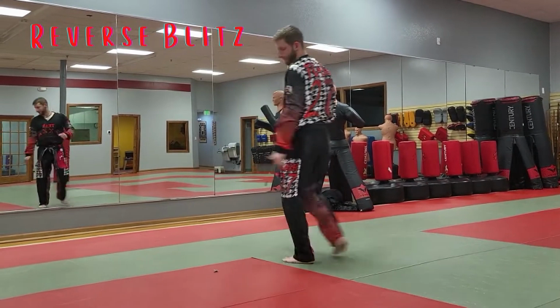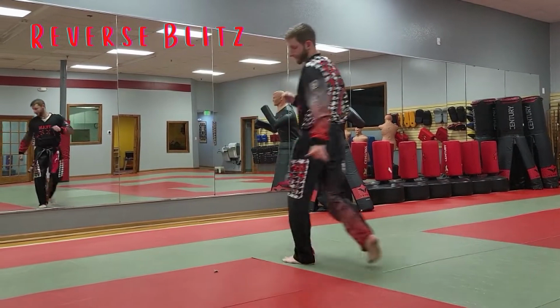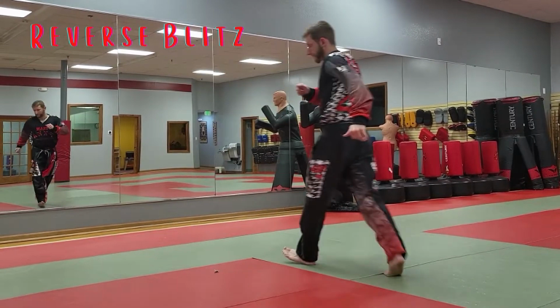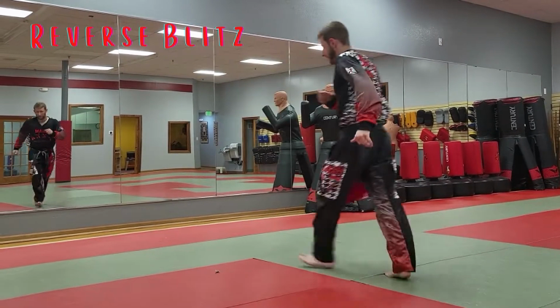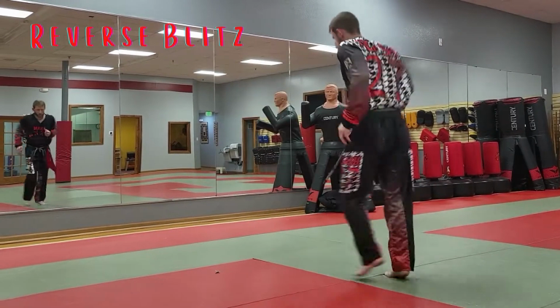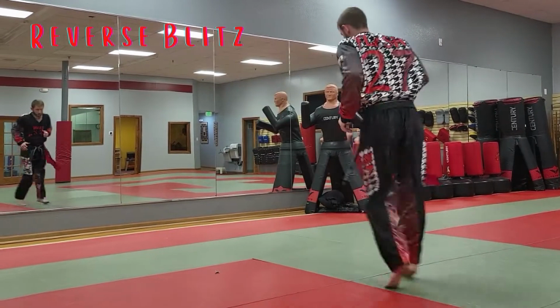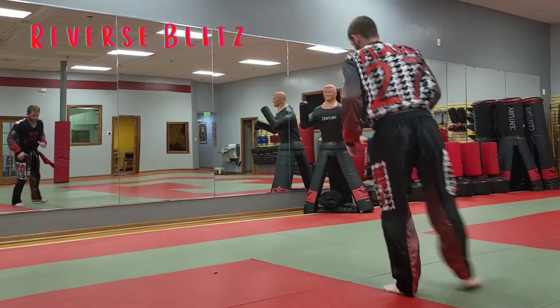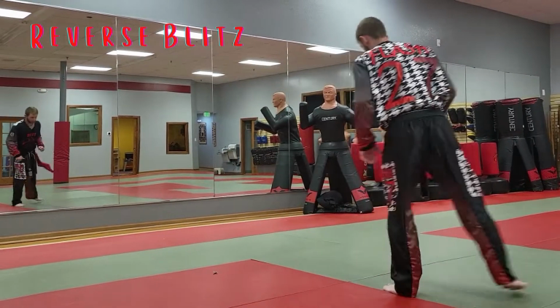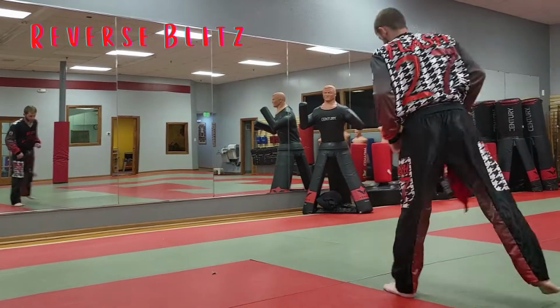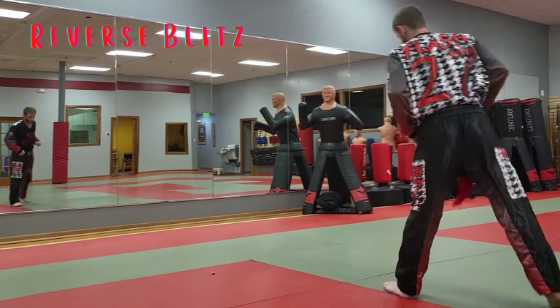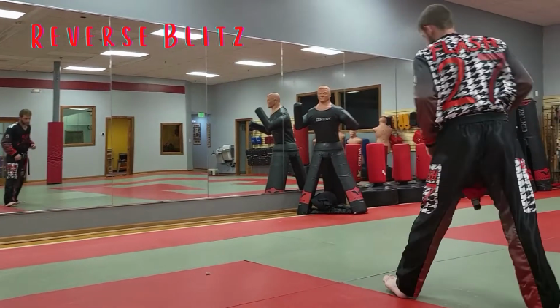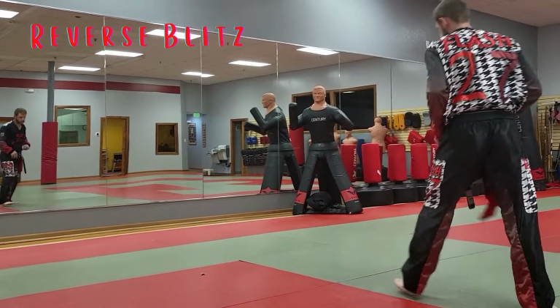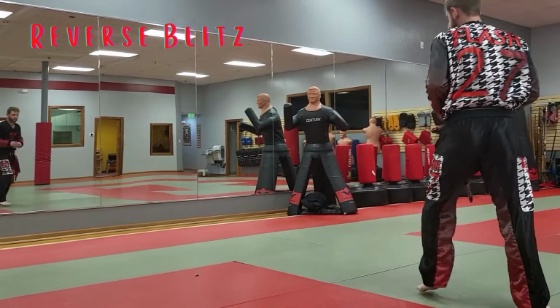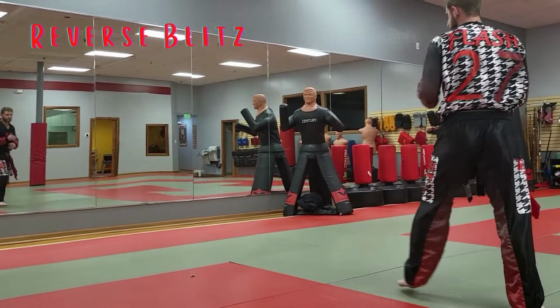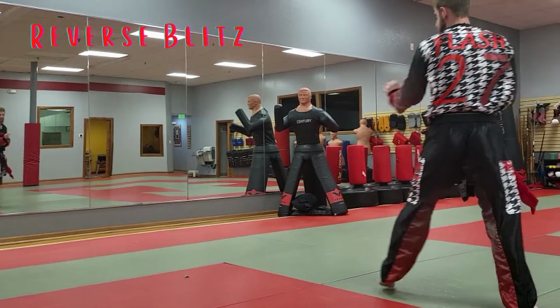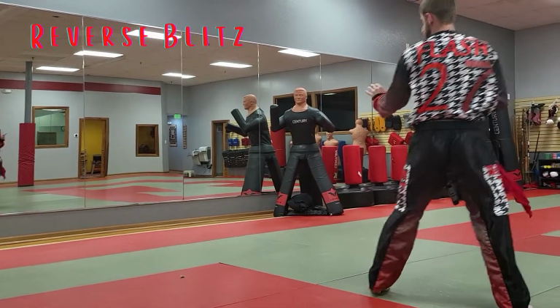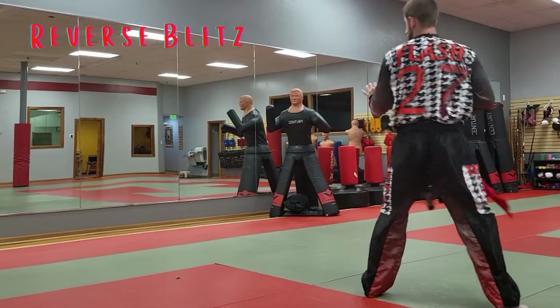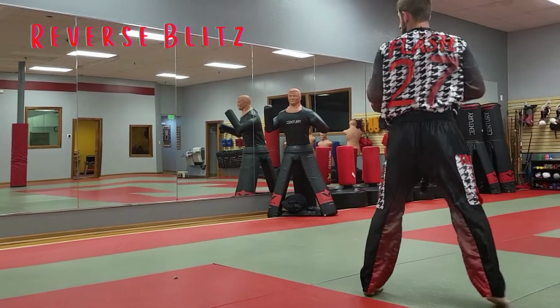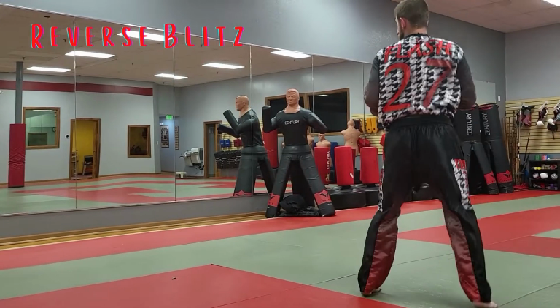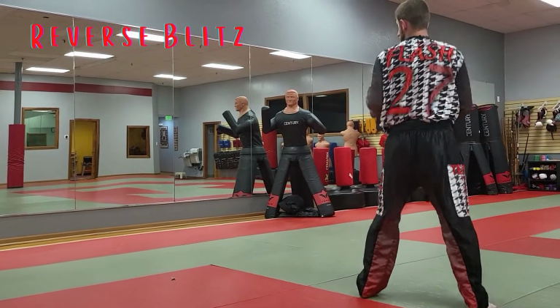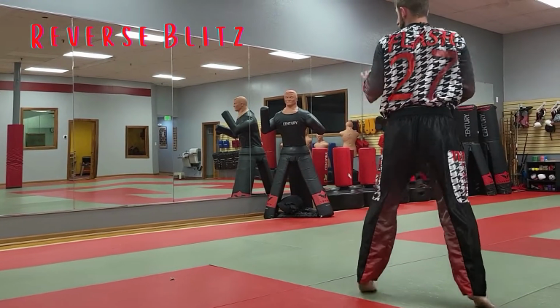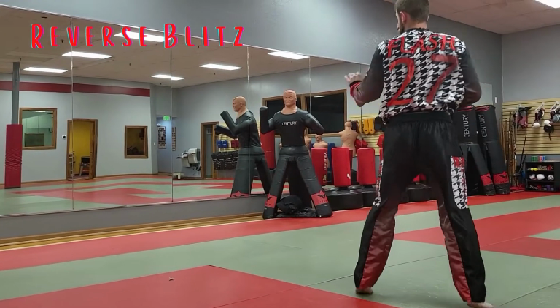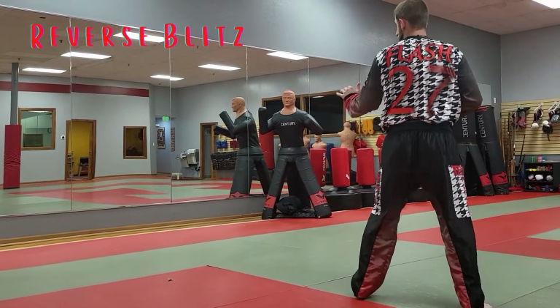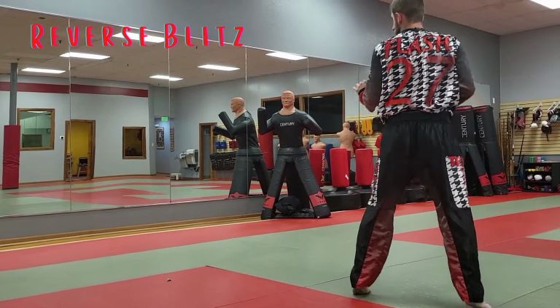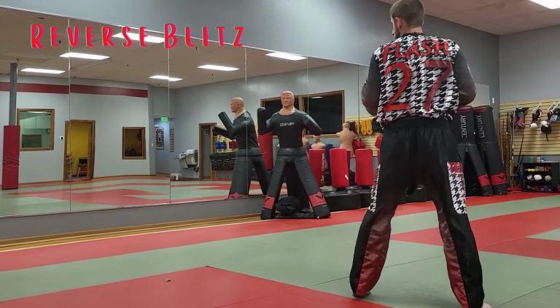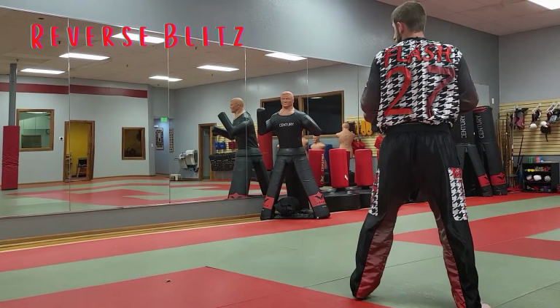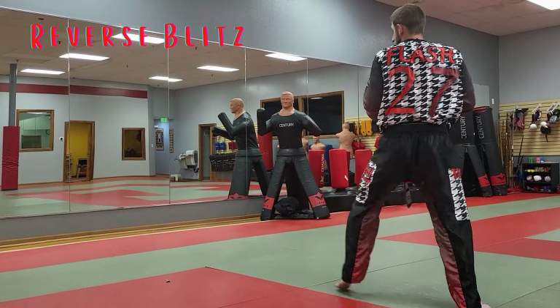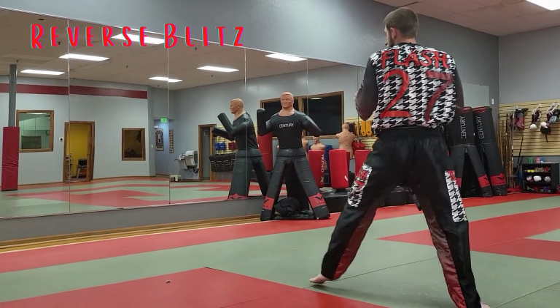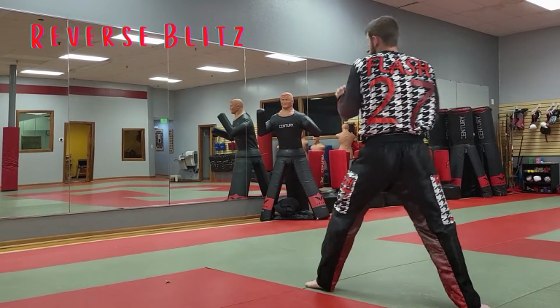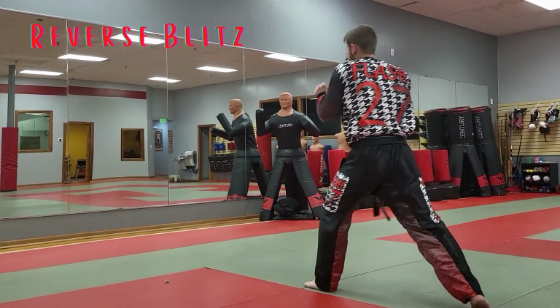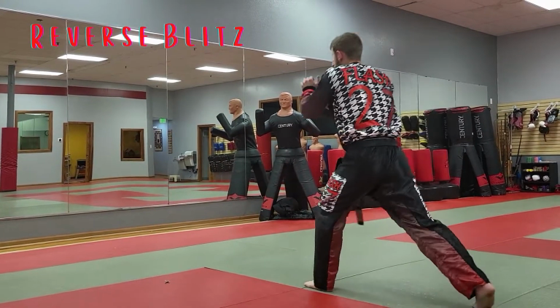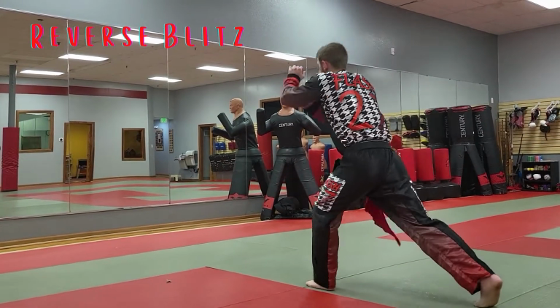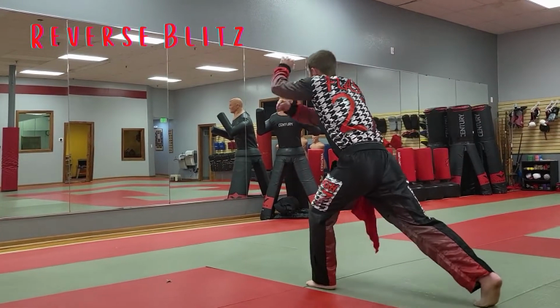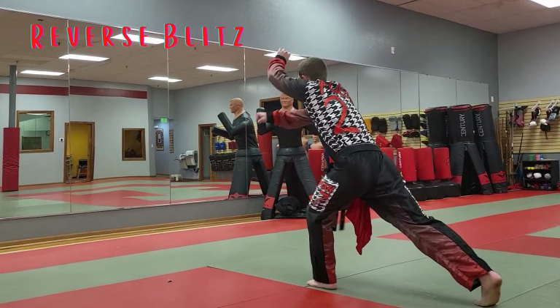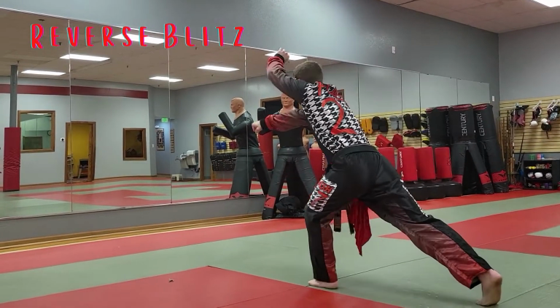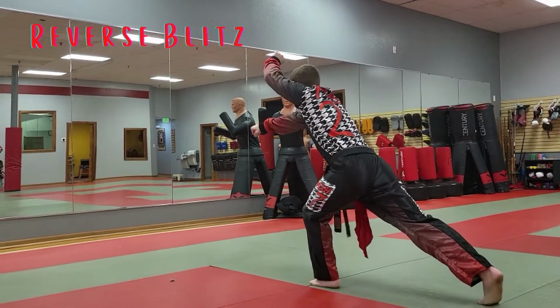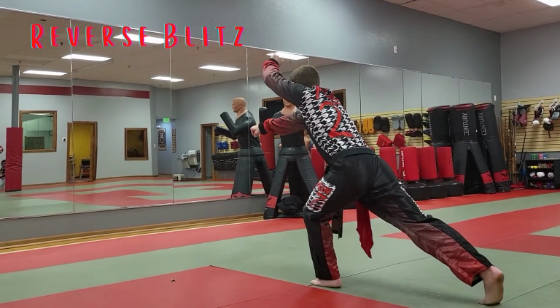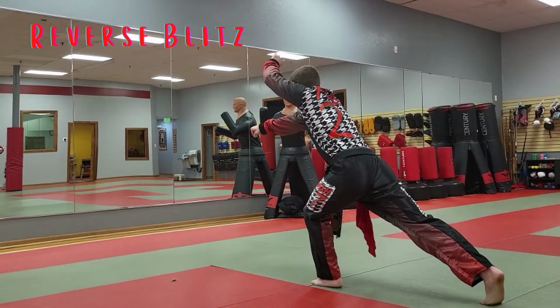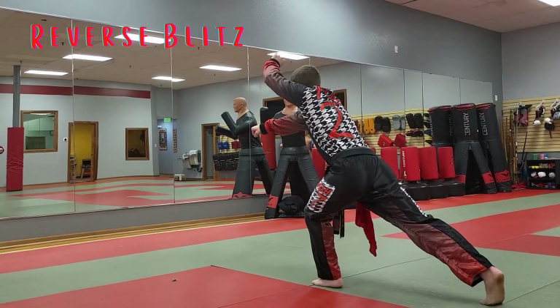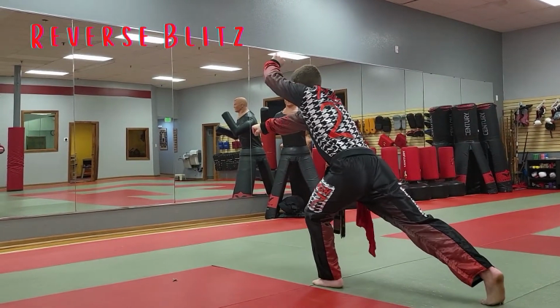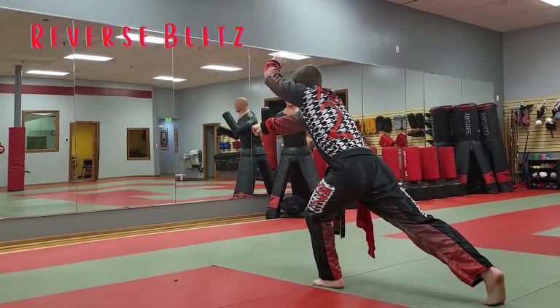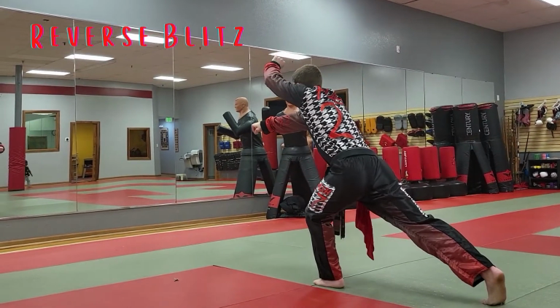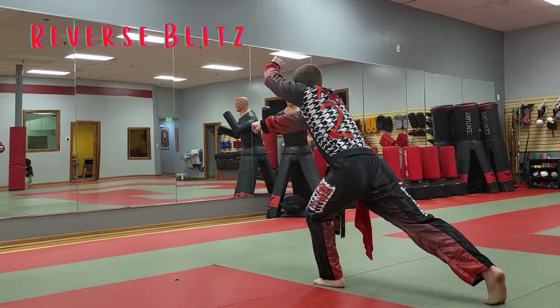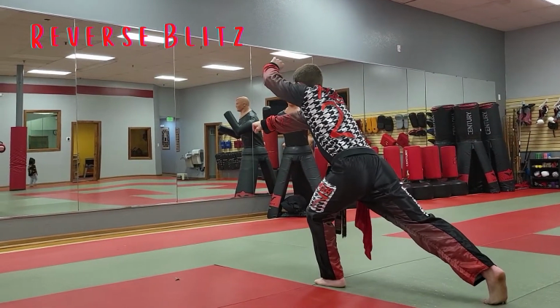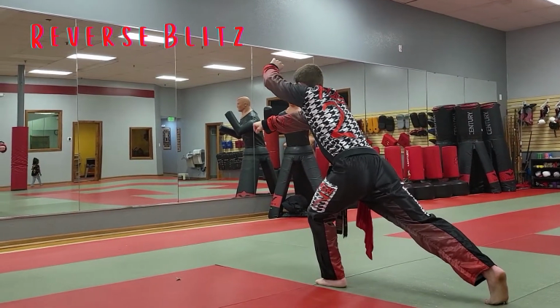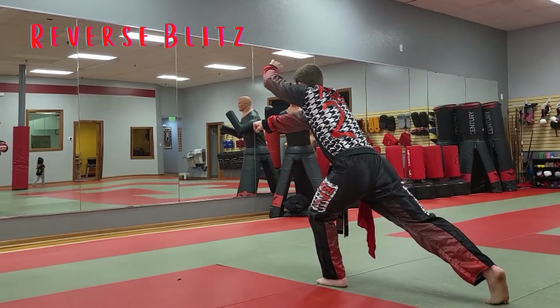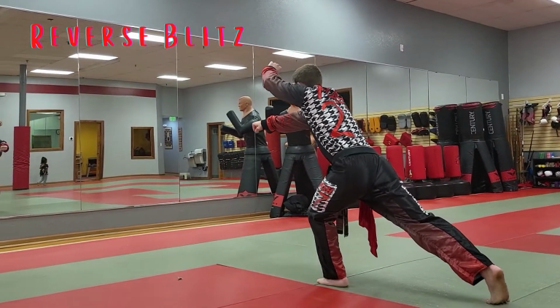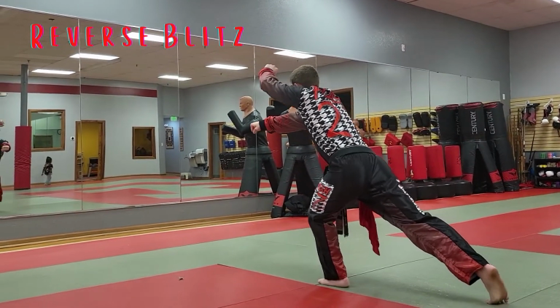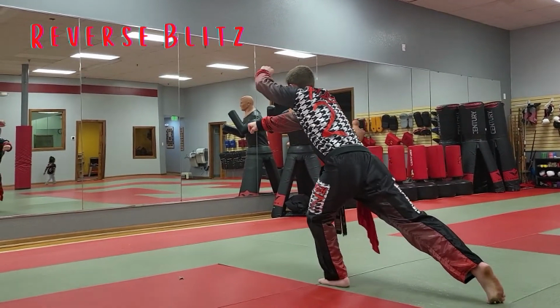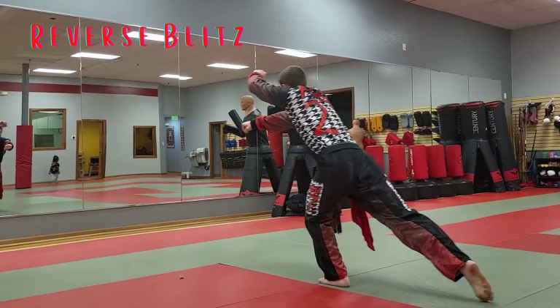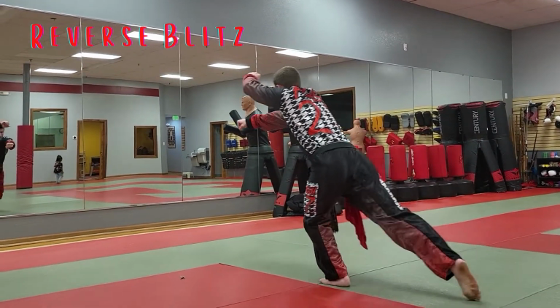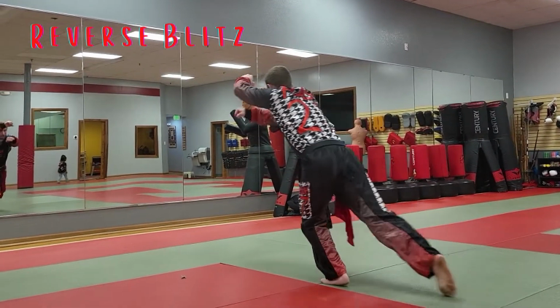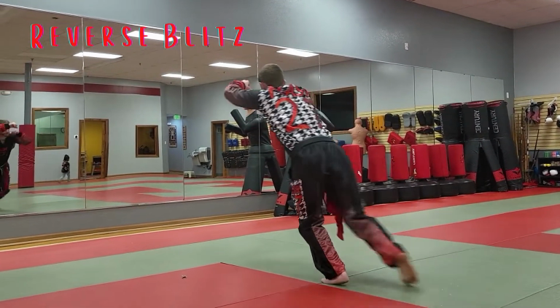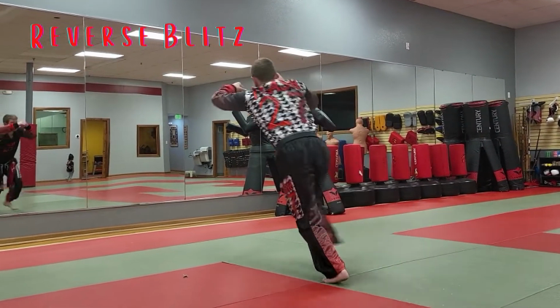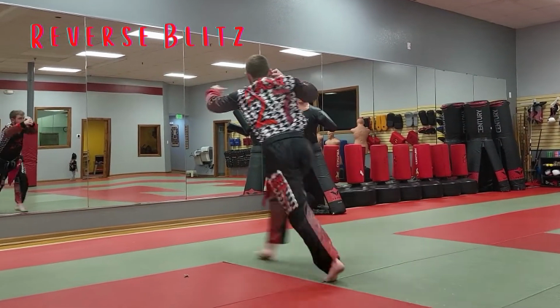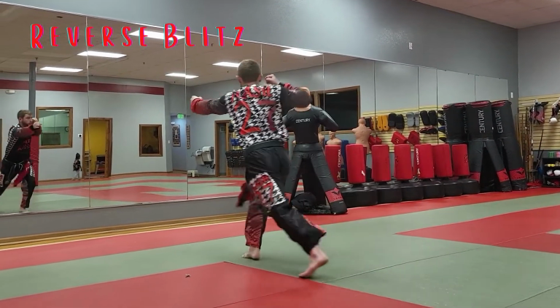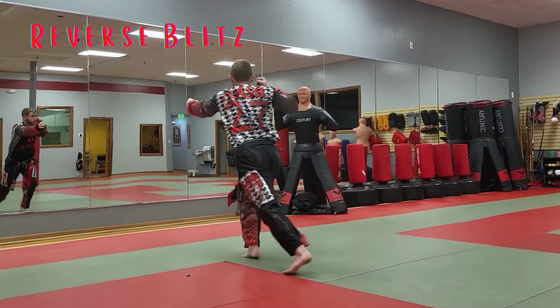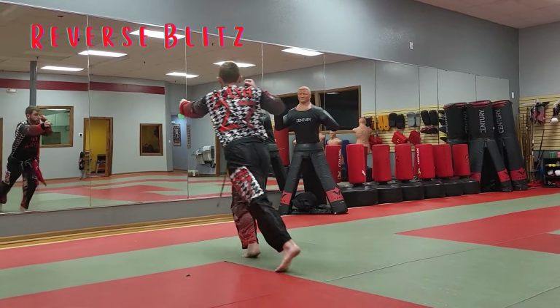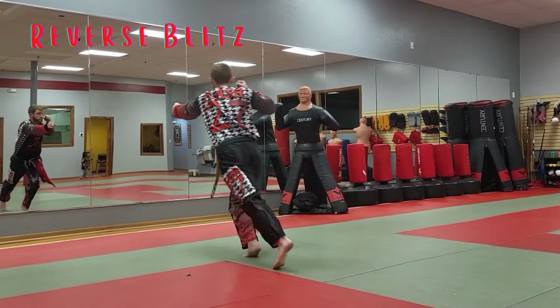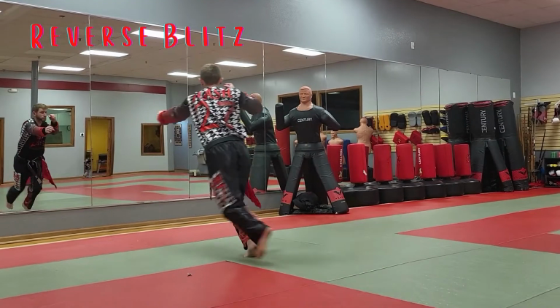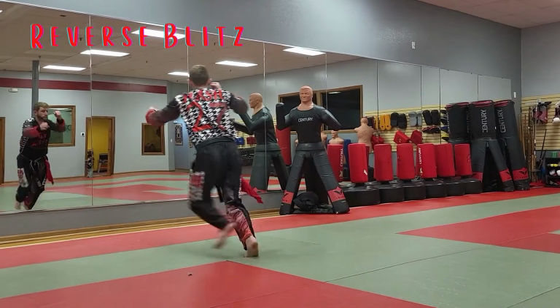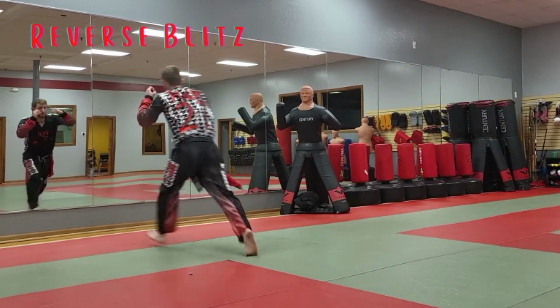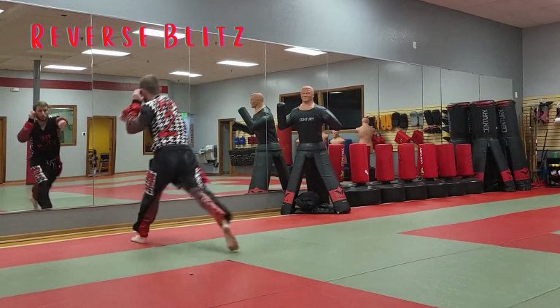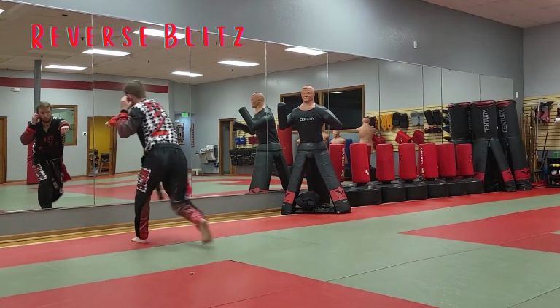Let's try it again. Ready. Step with your front leg. Reverse punch. Step. Hit. And keep going.